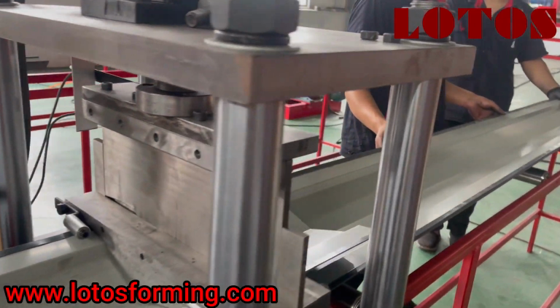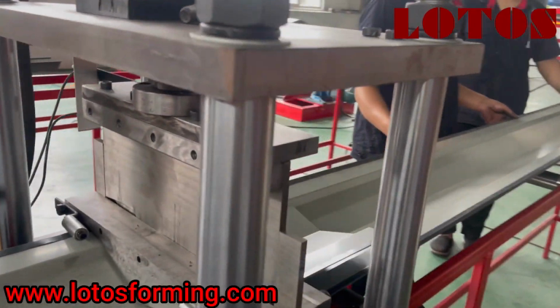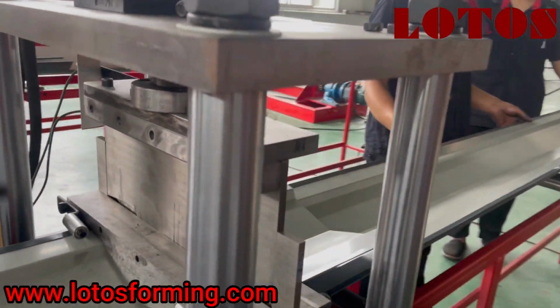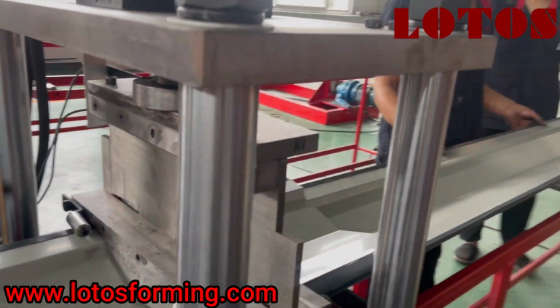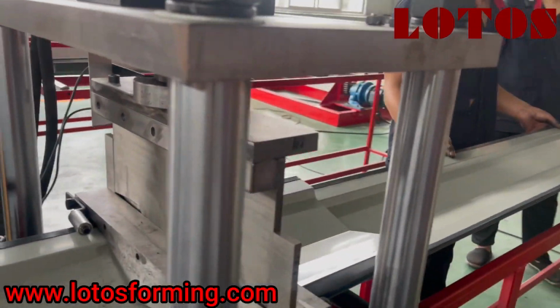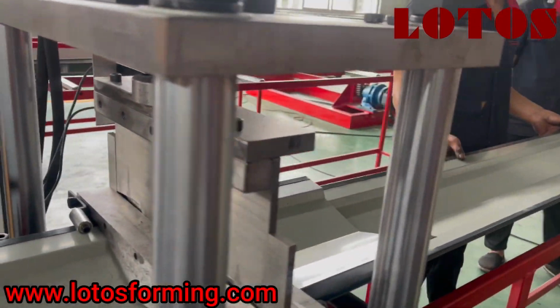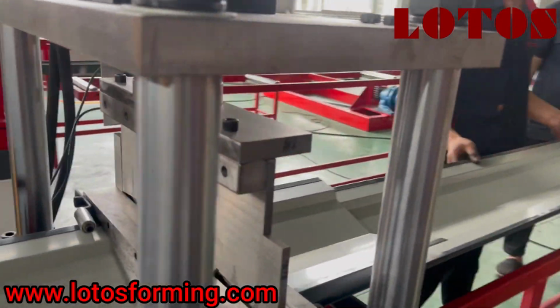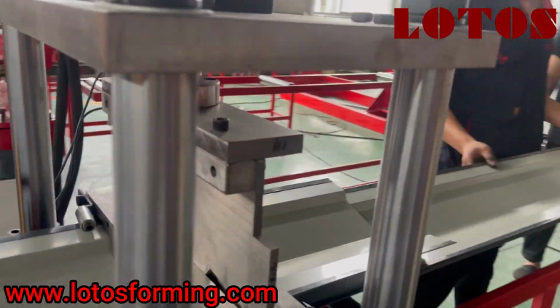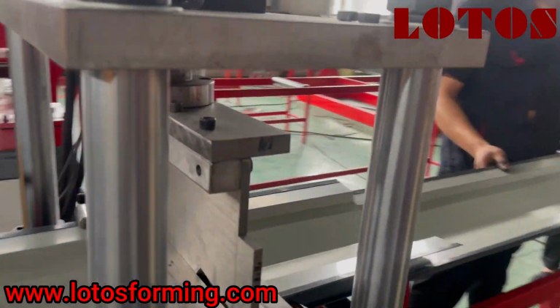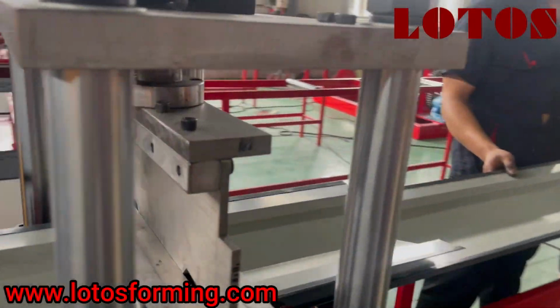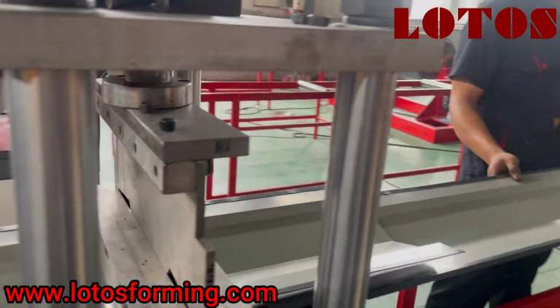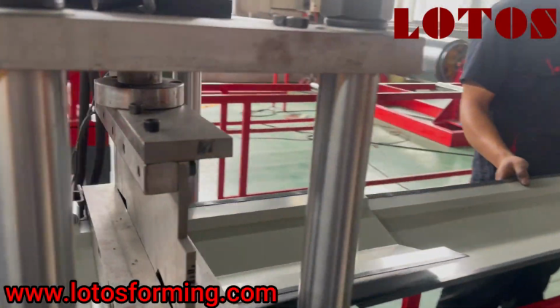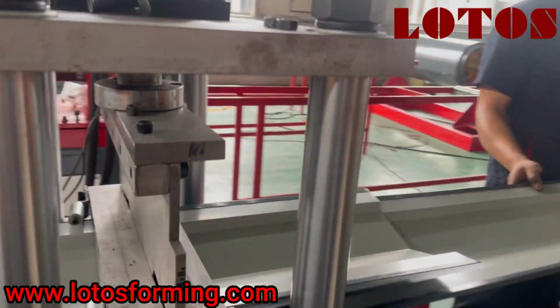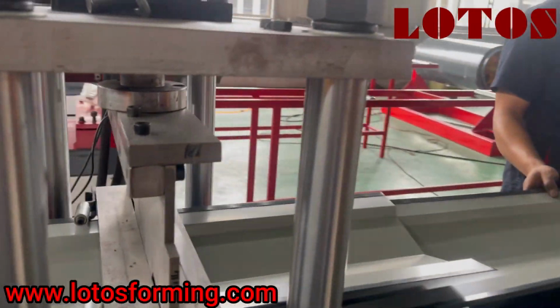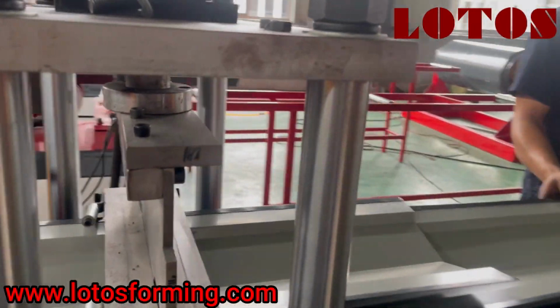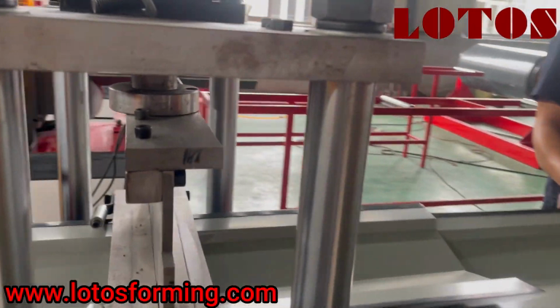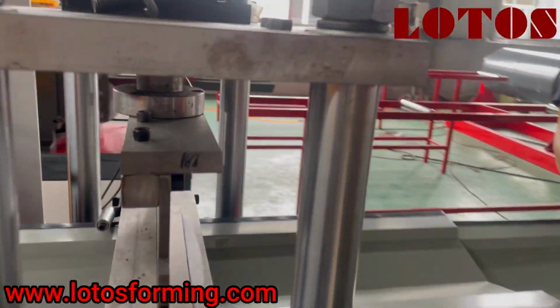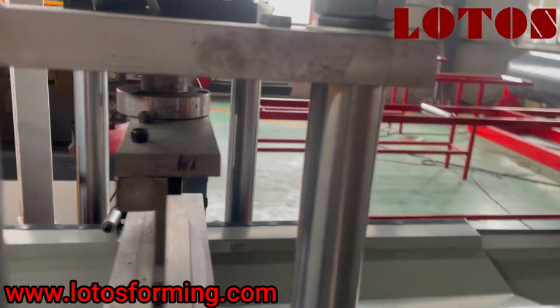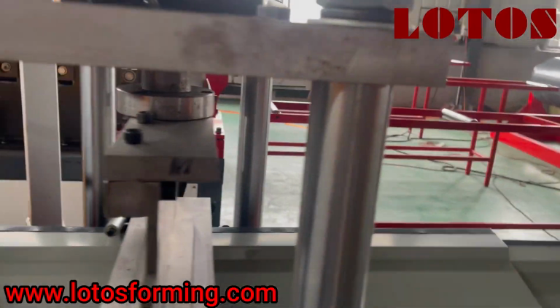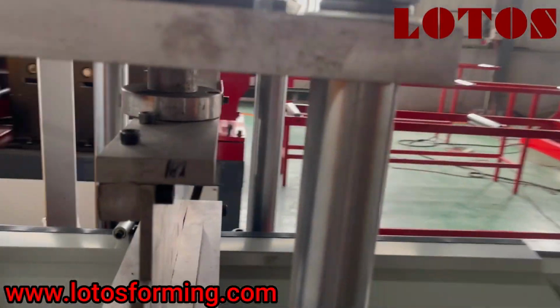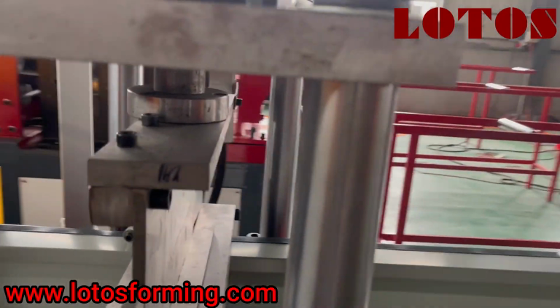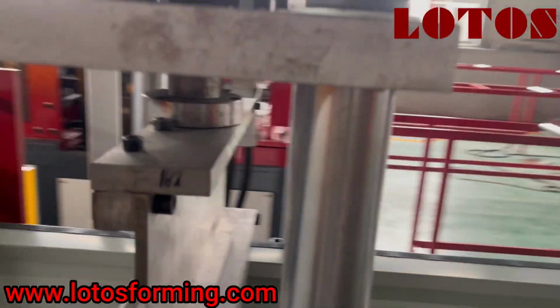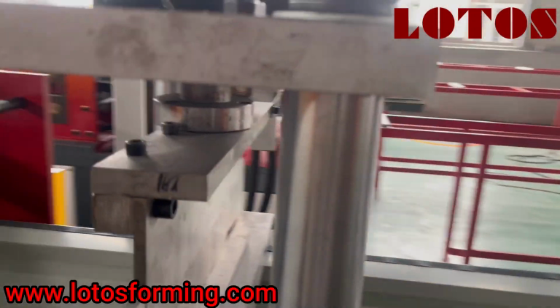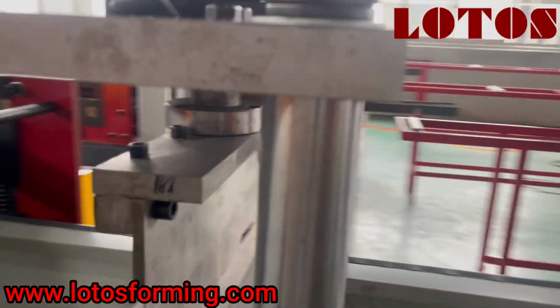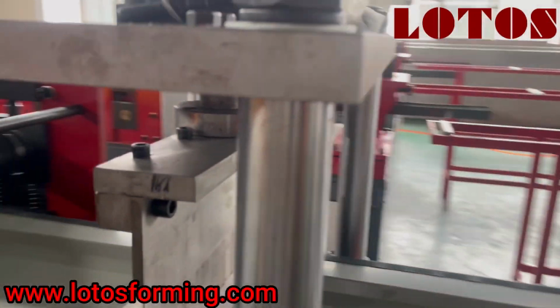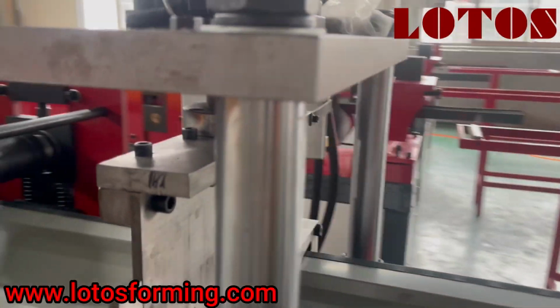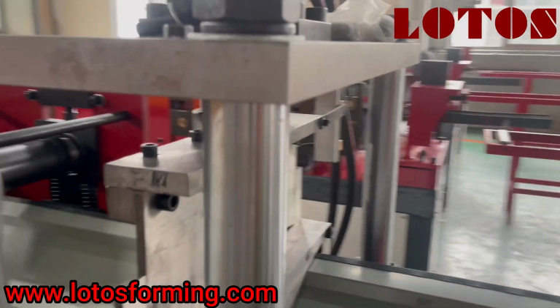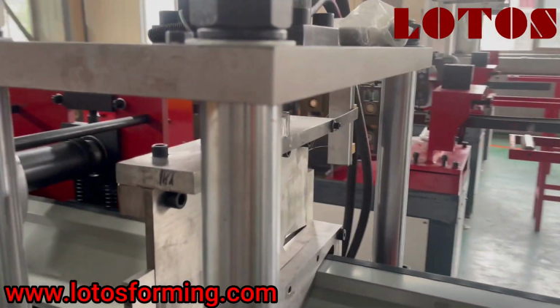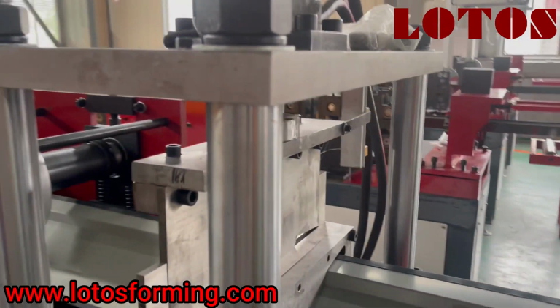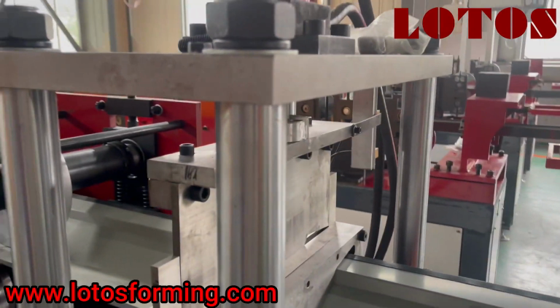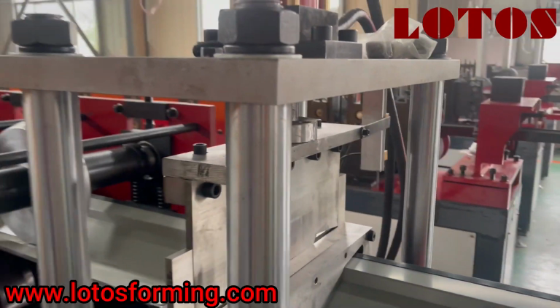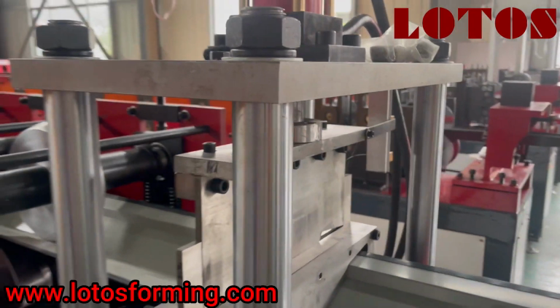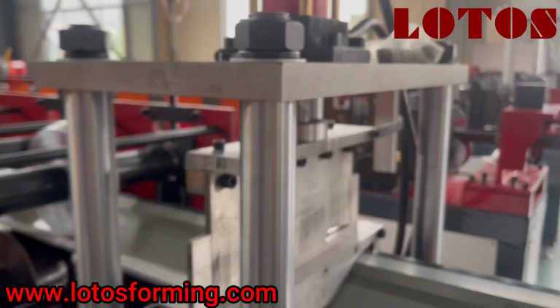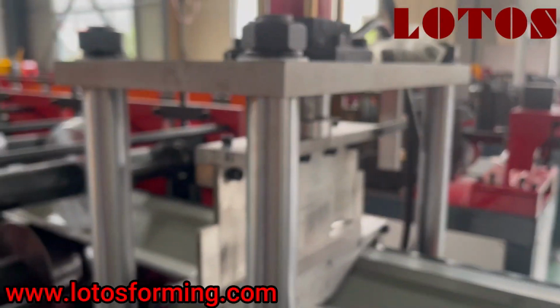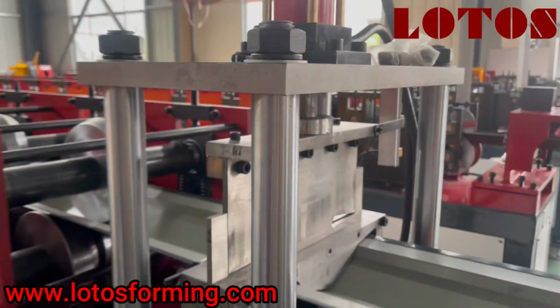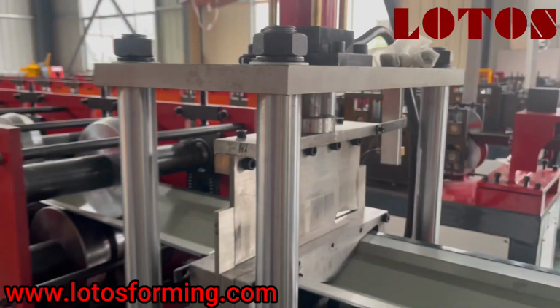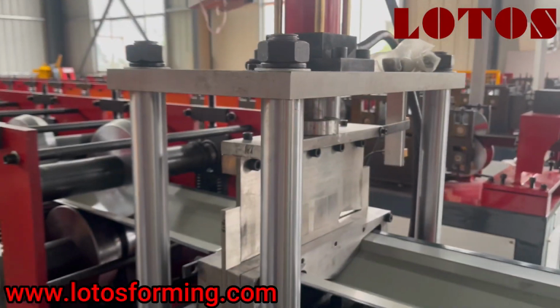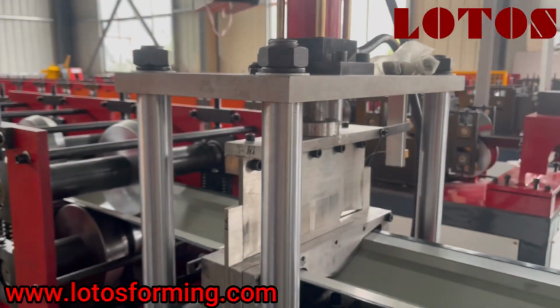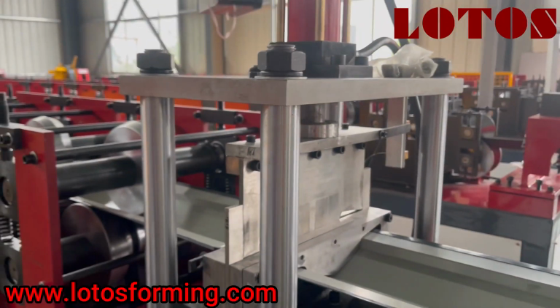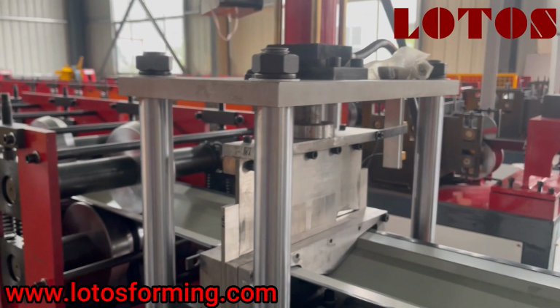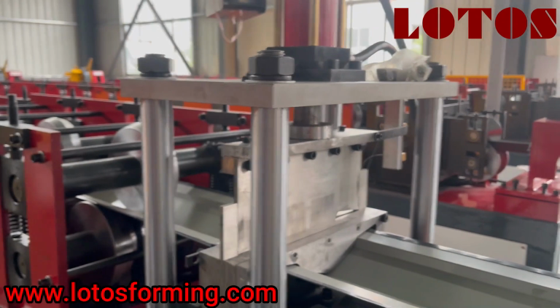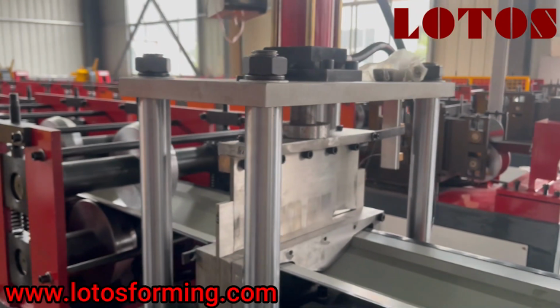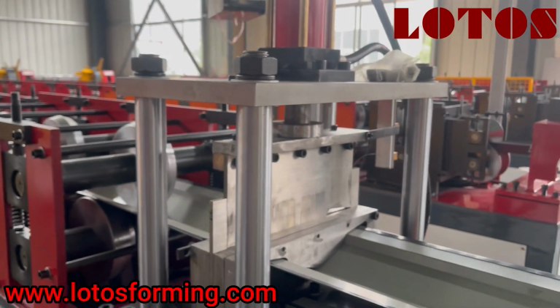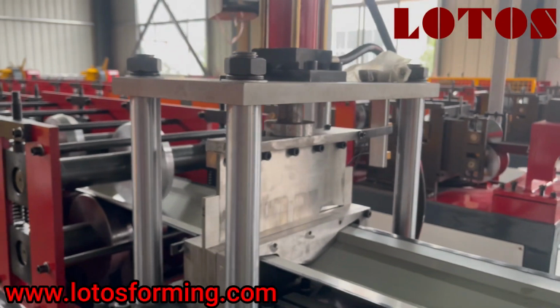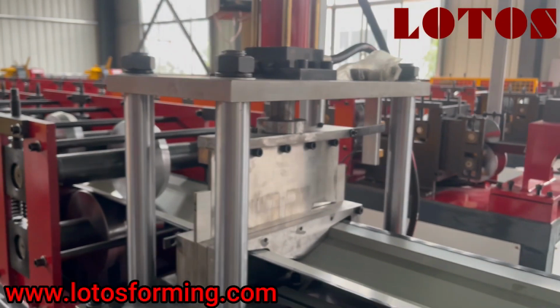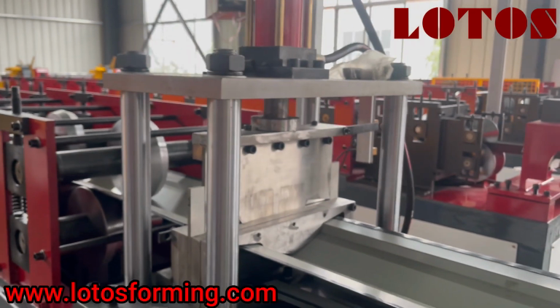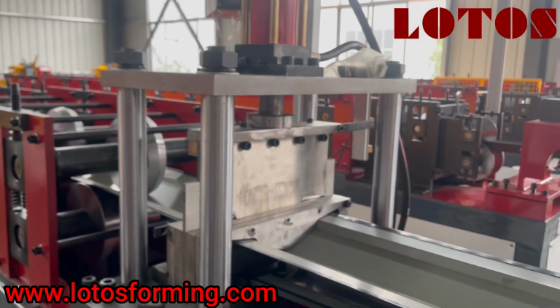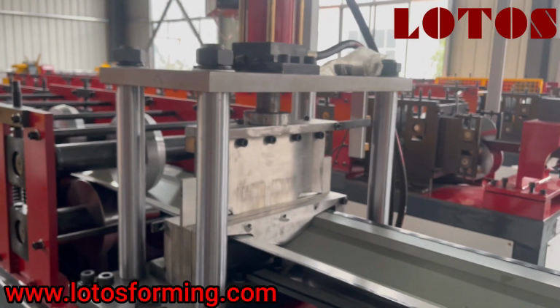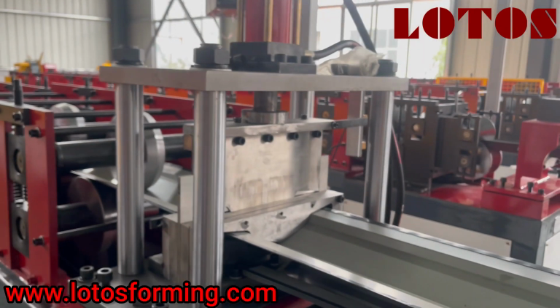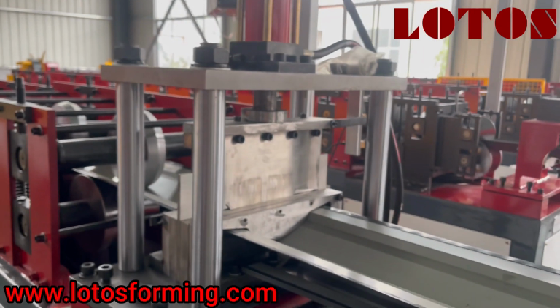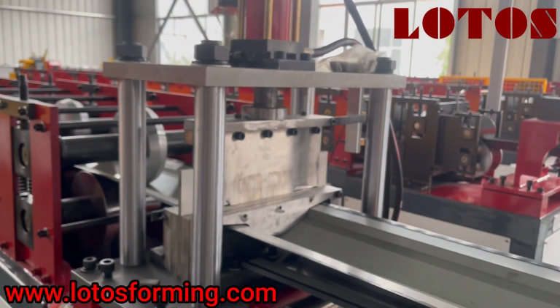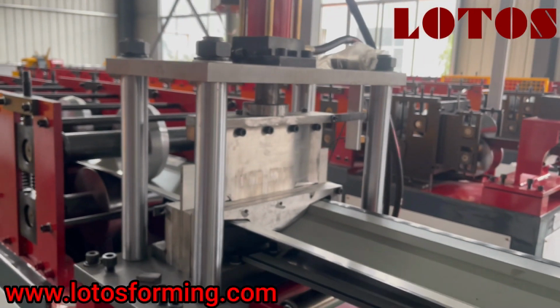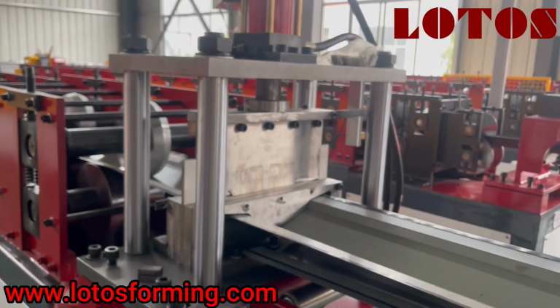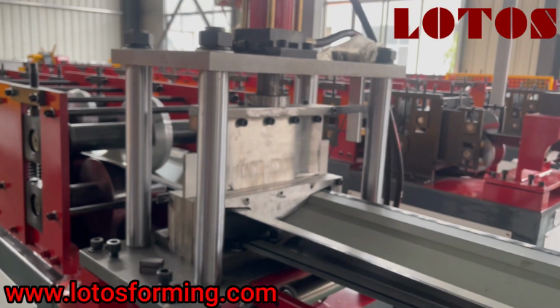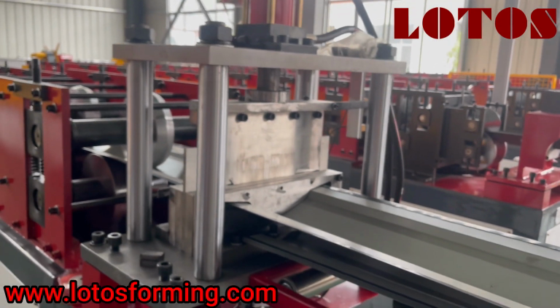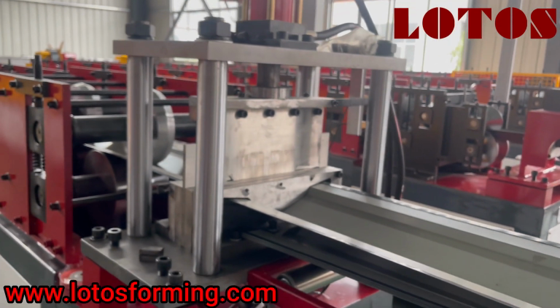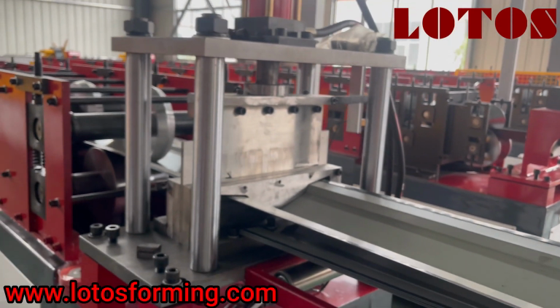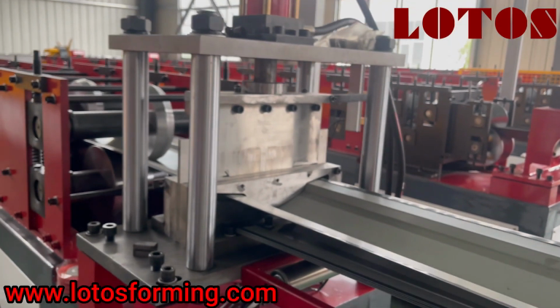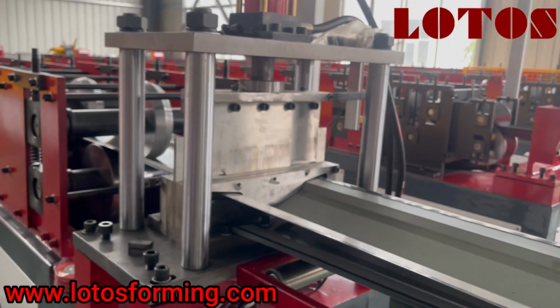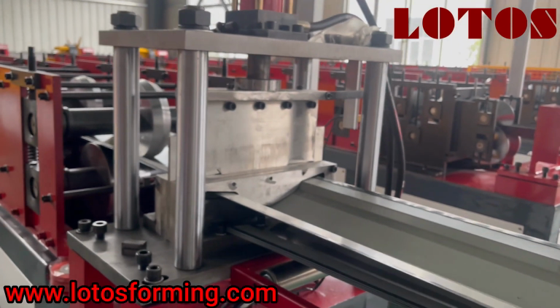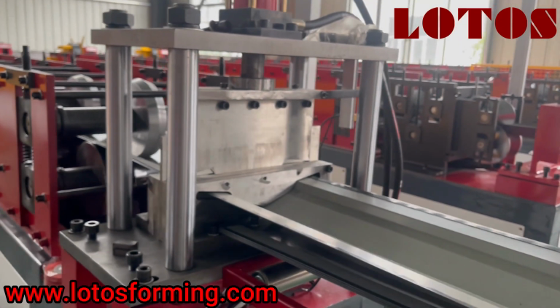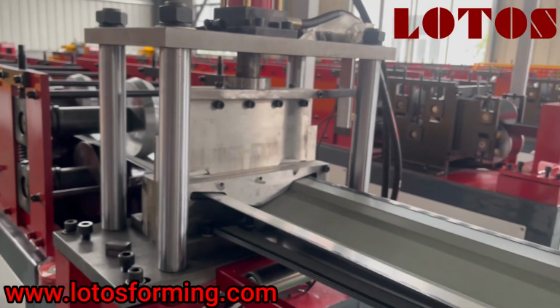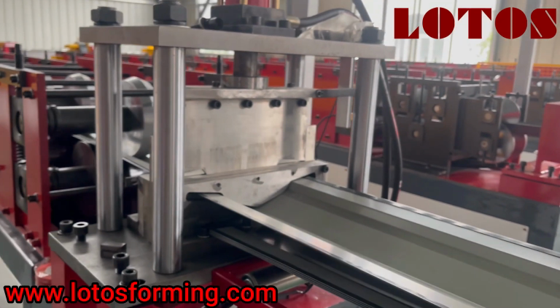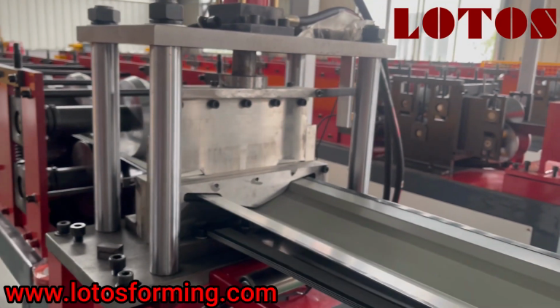For the cutting unit, we combine four cylinders to make it more stable.